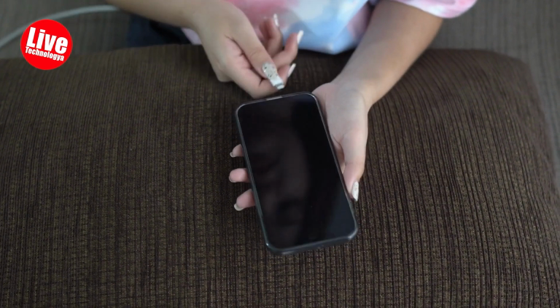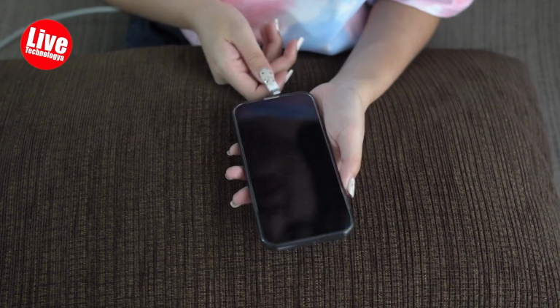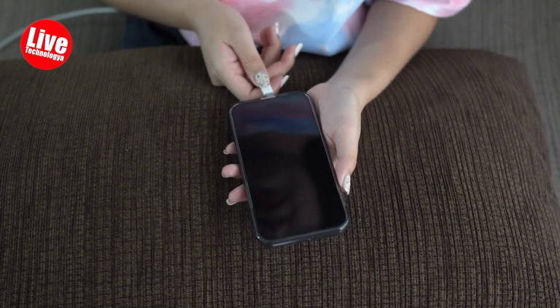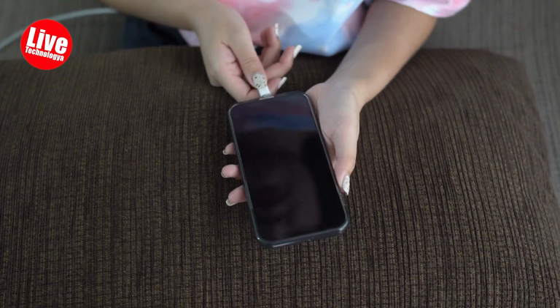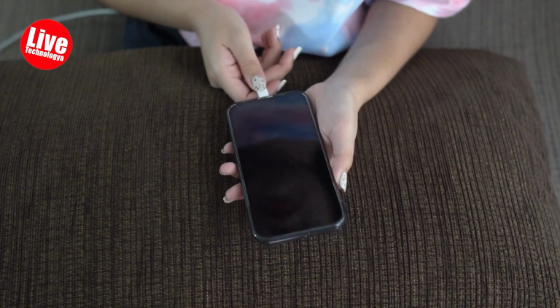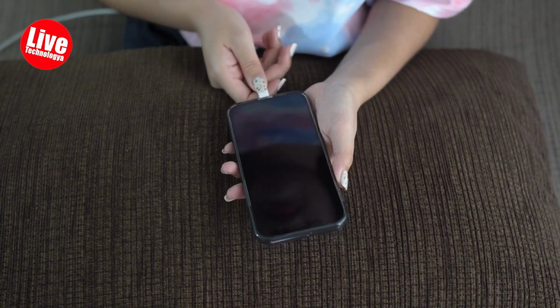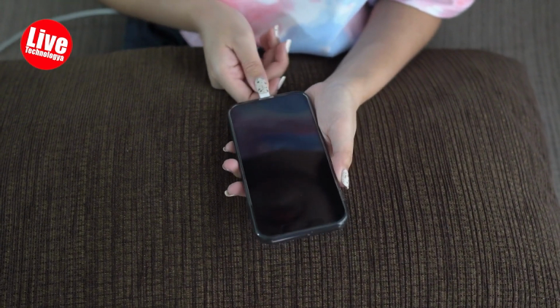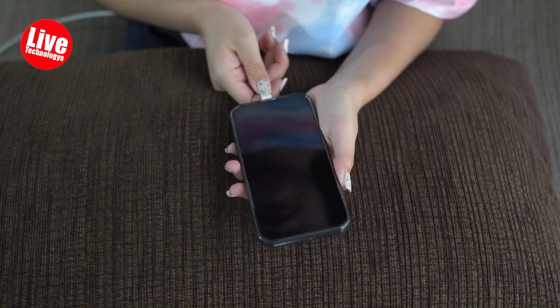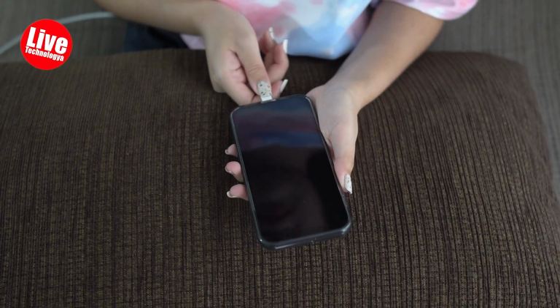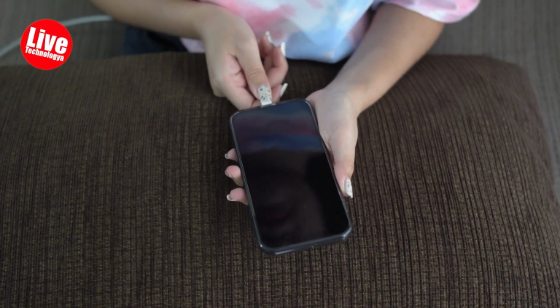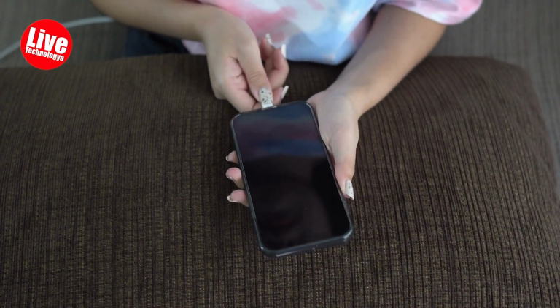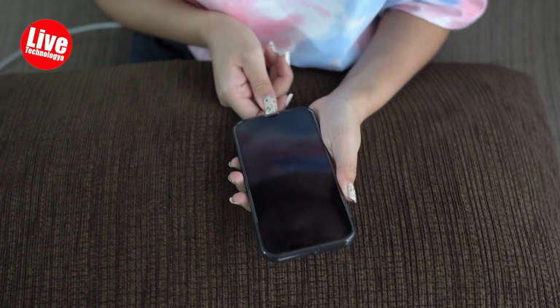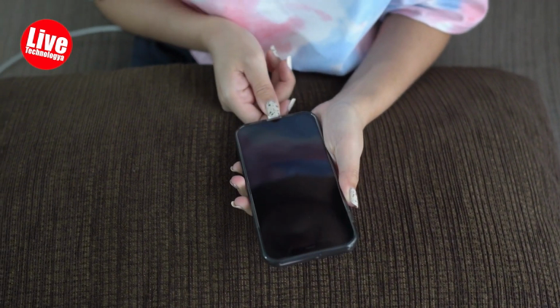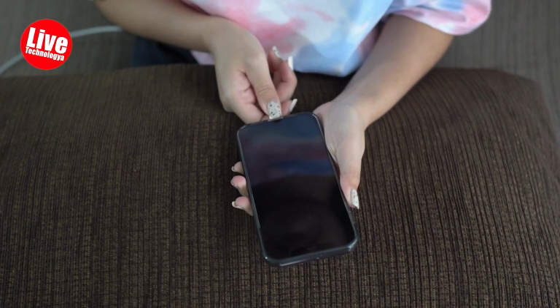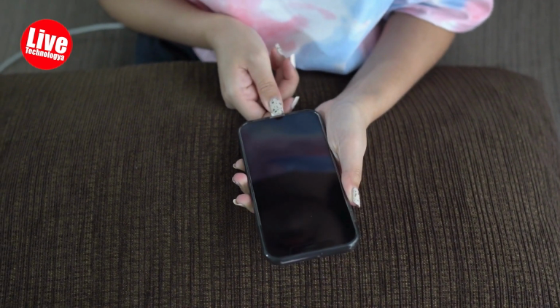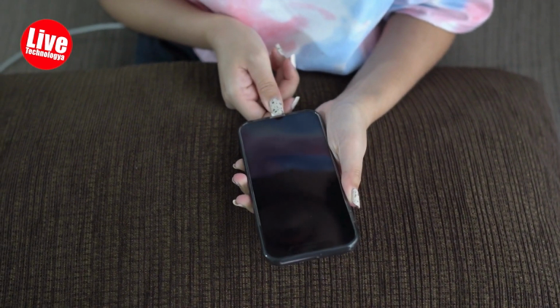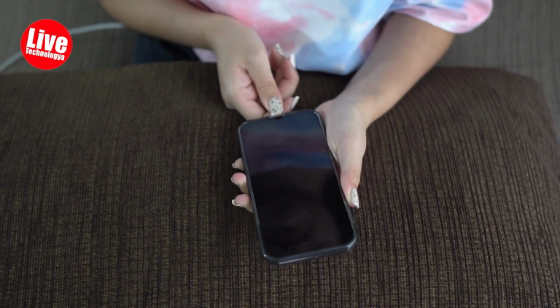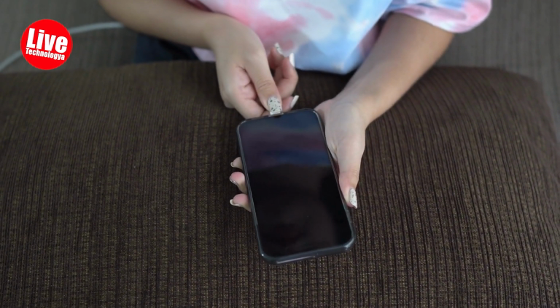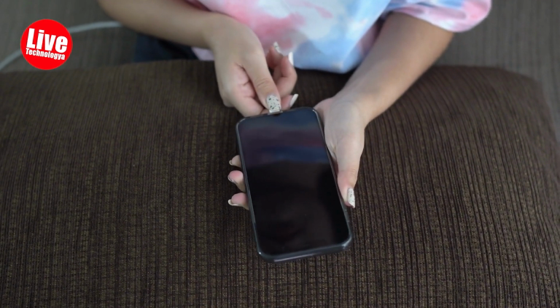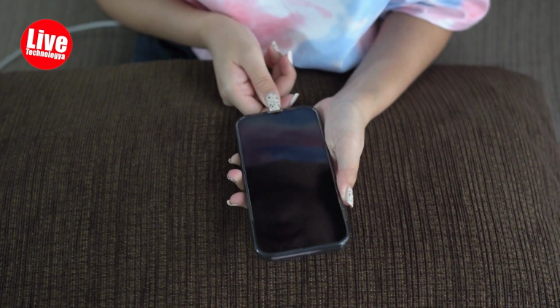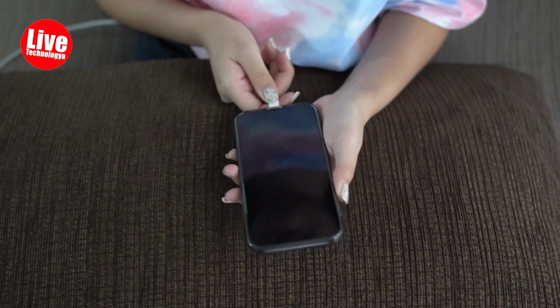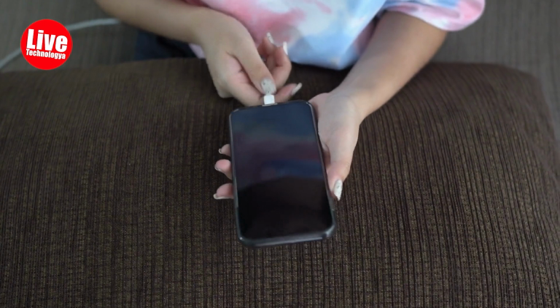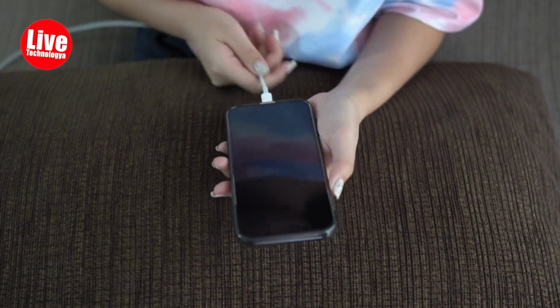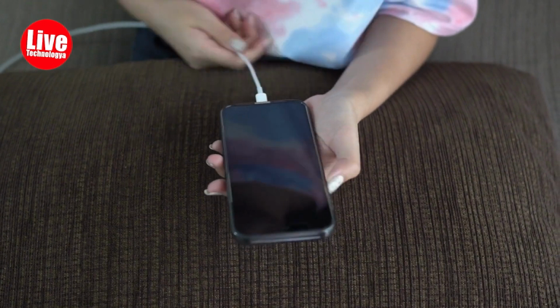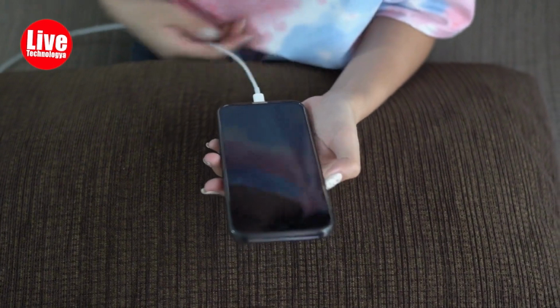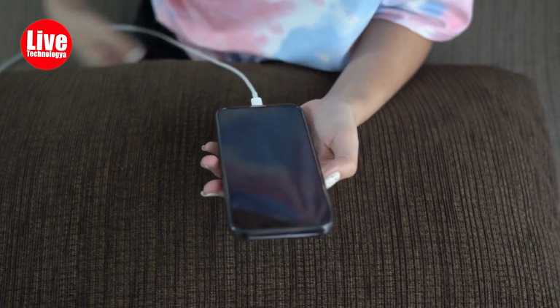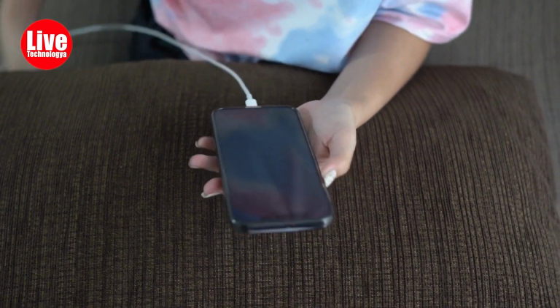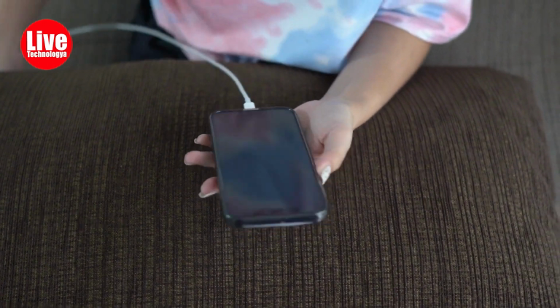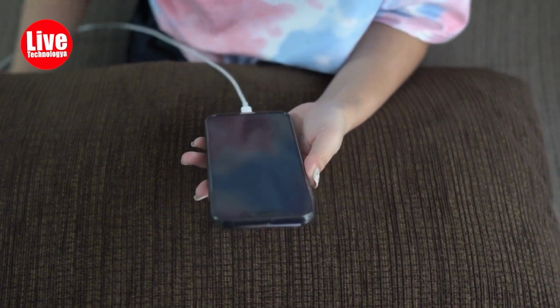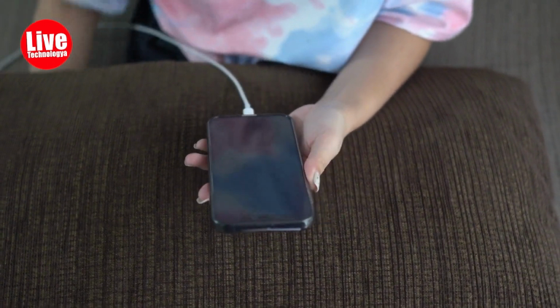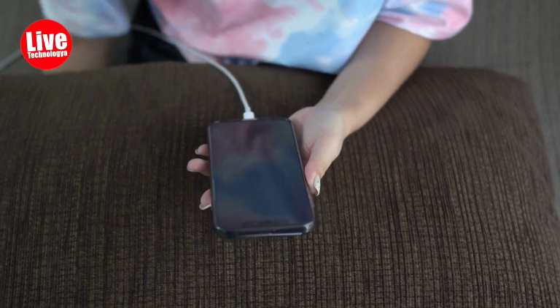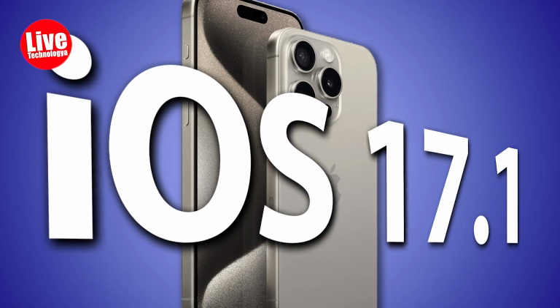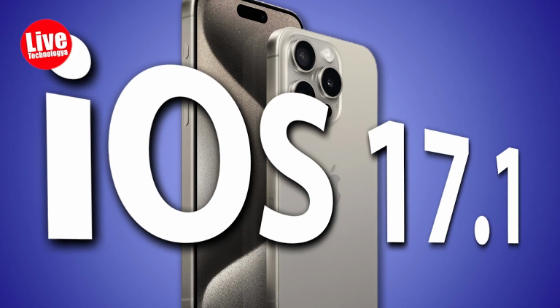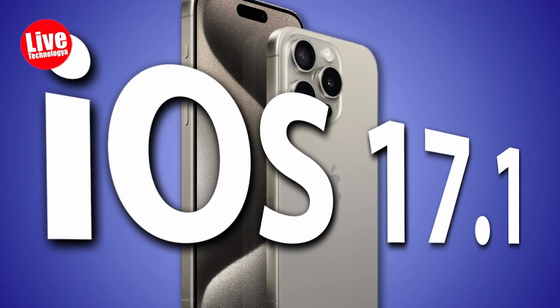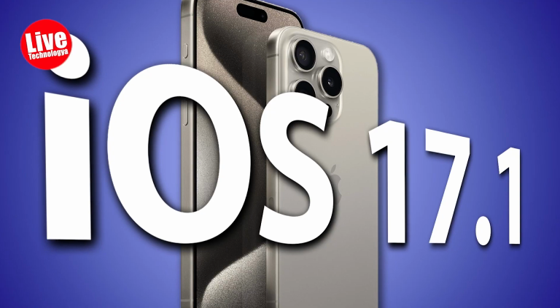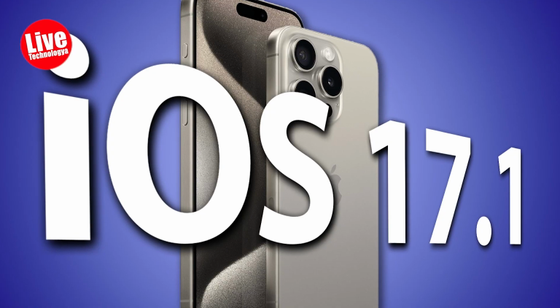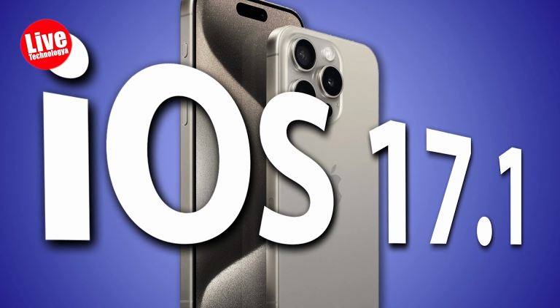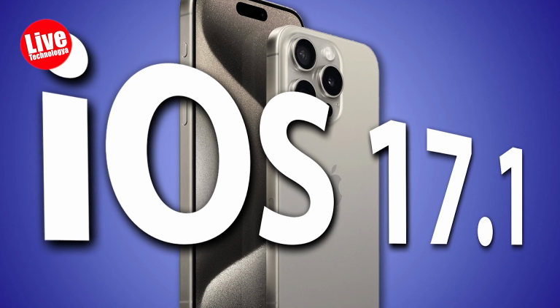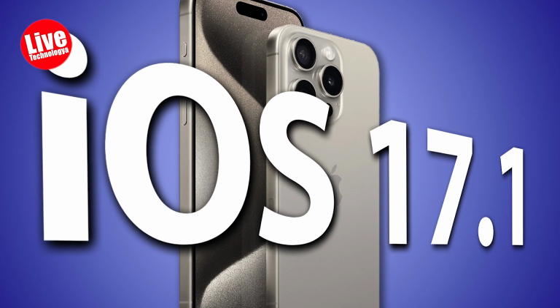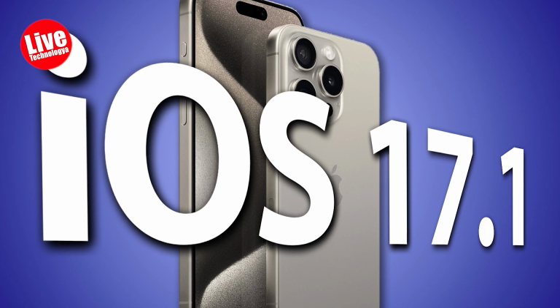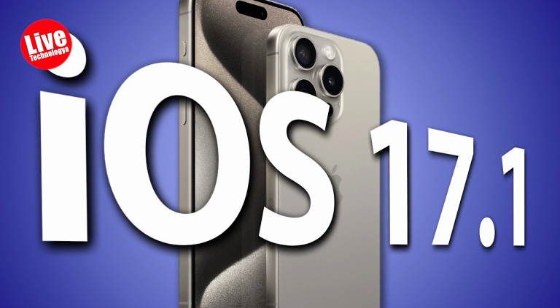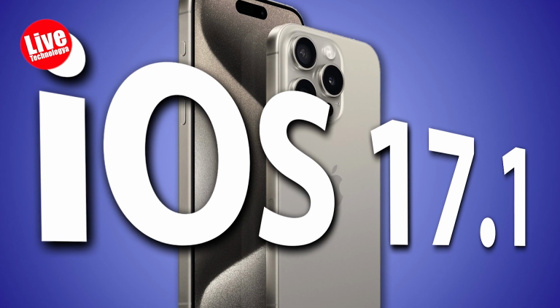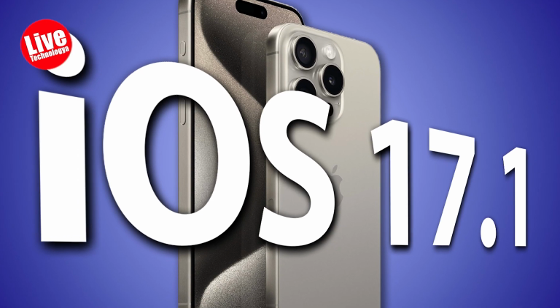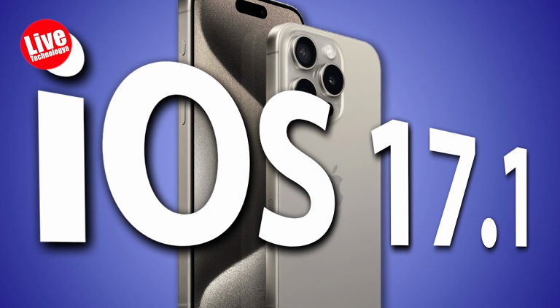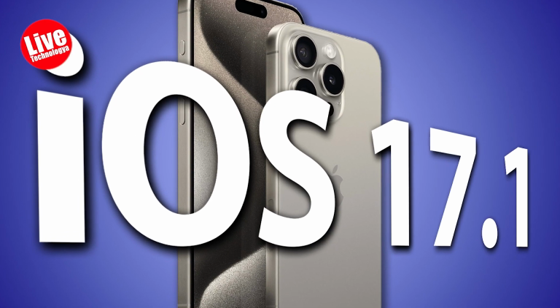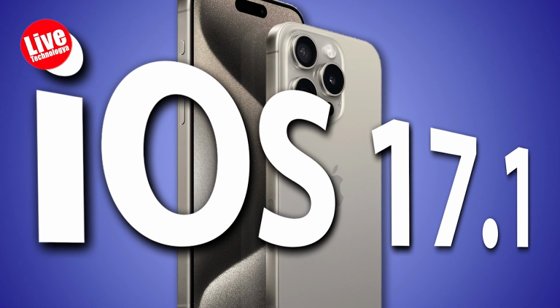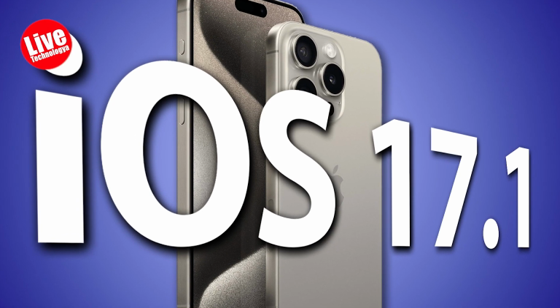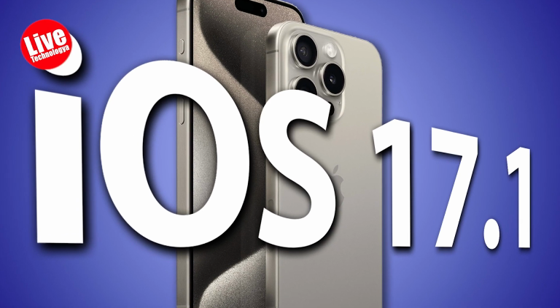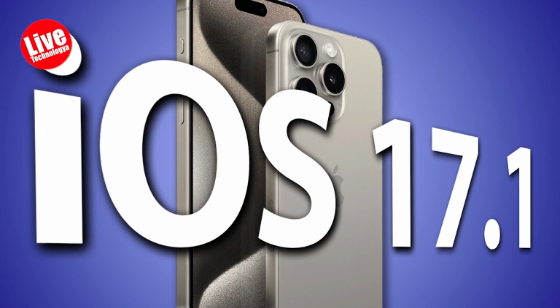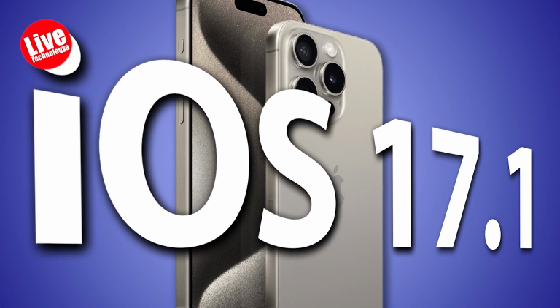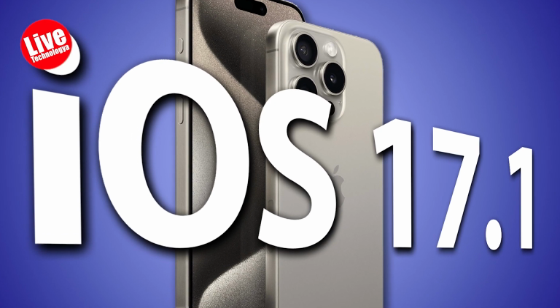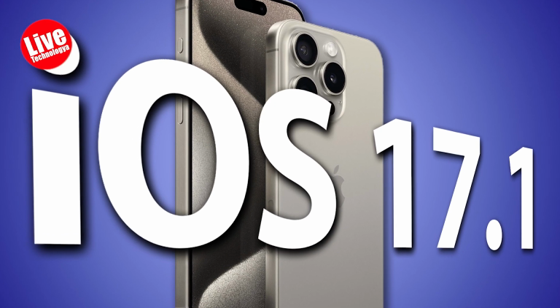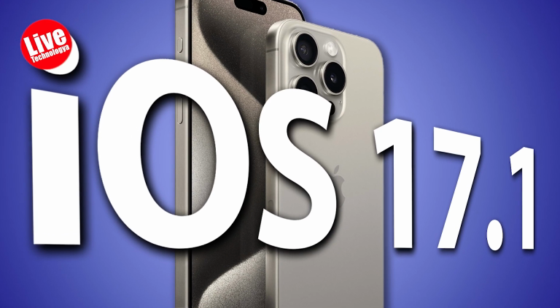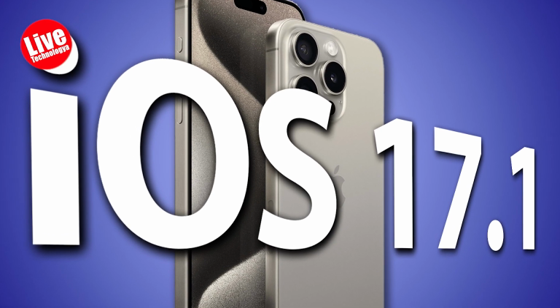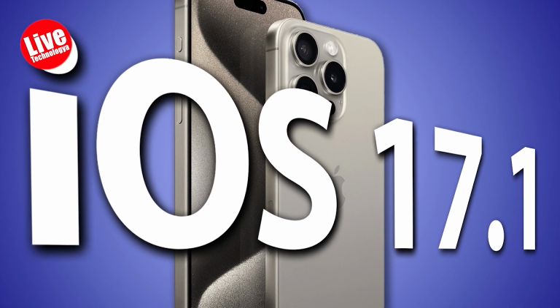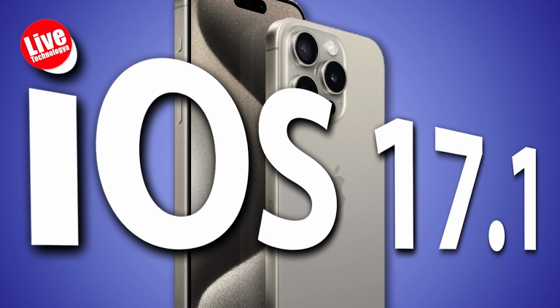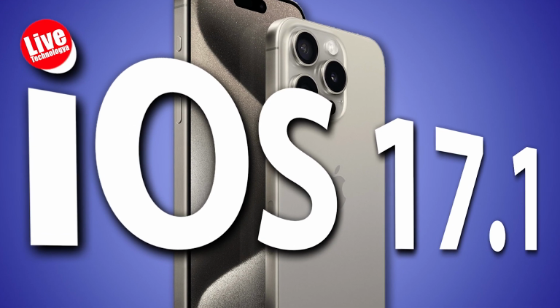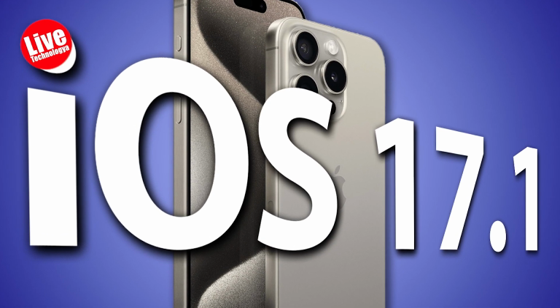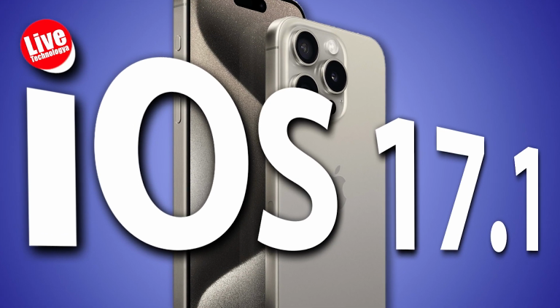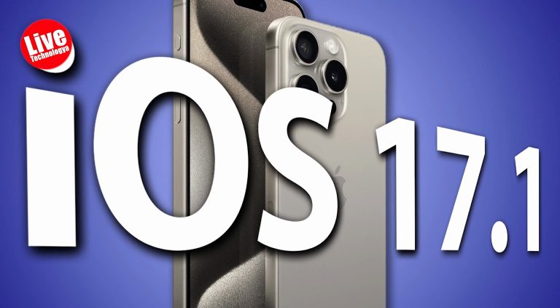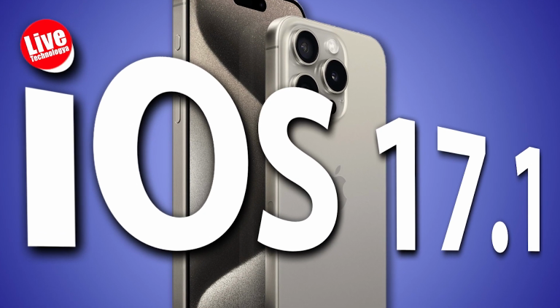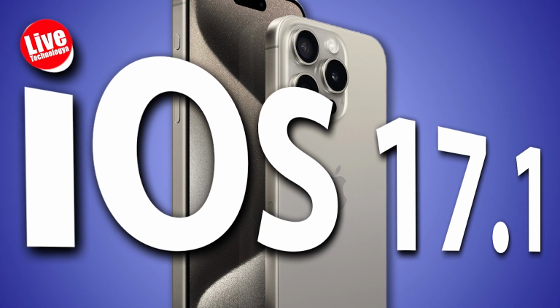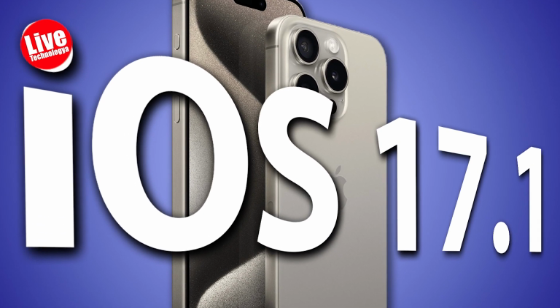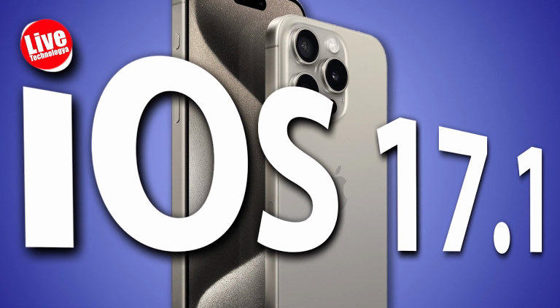However, this issue has been resolved in the second beta update, and the device now adheres to the specified 80% charging limit.